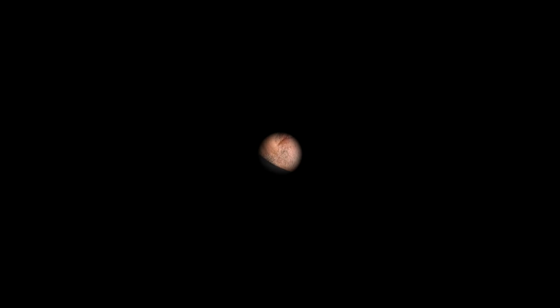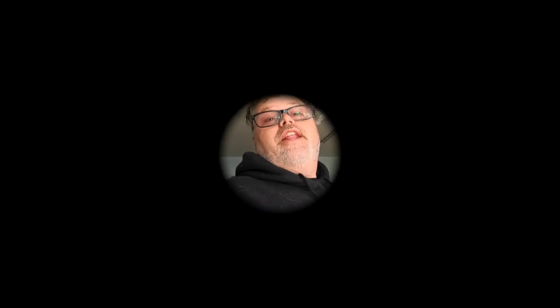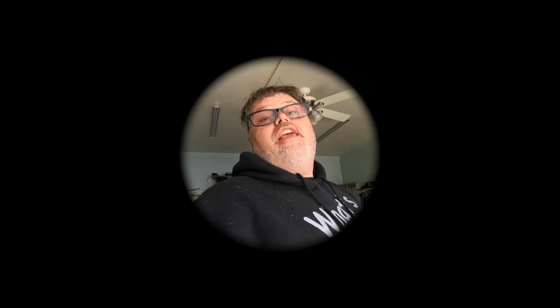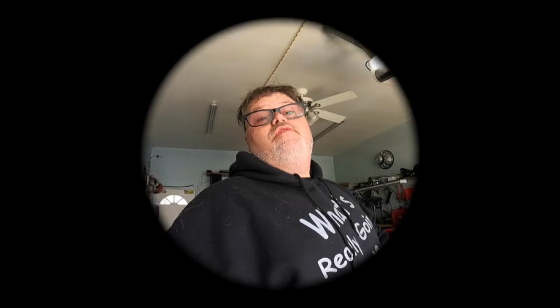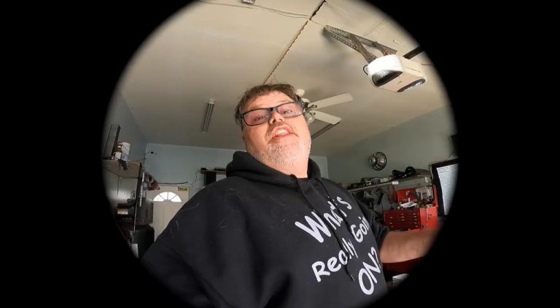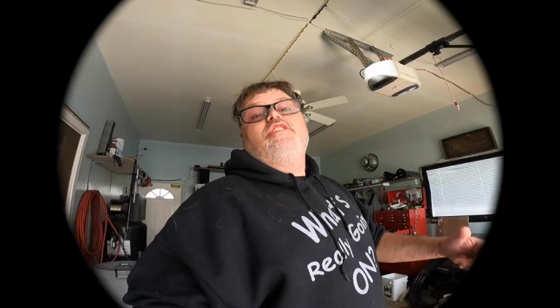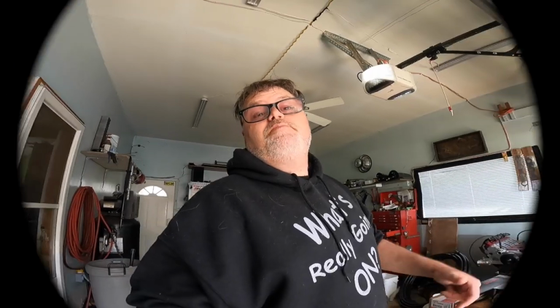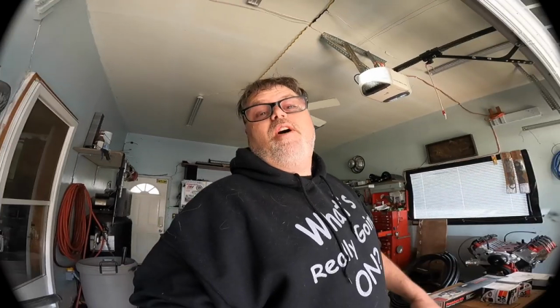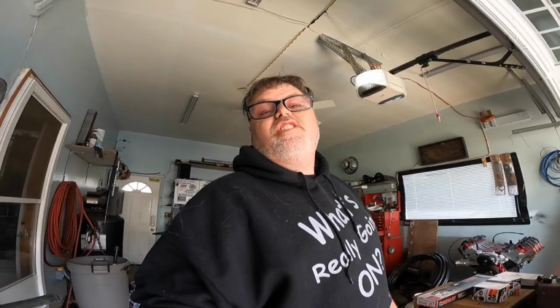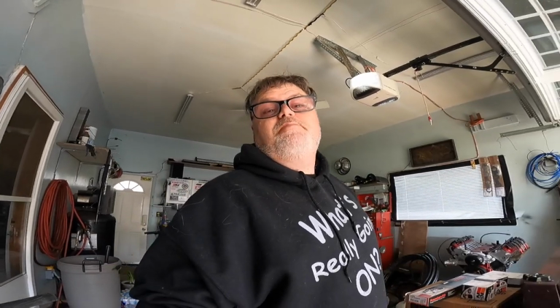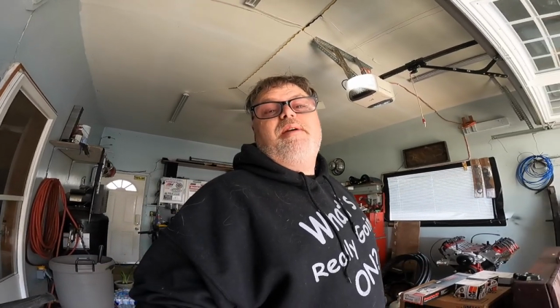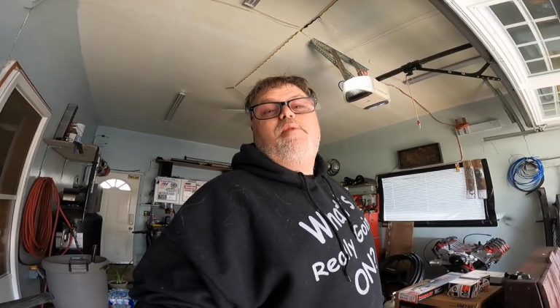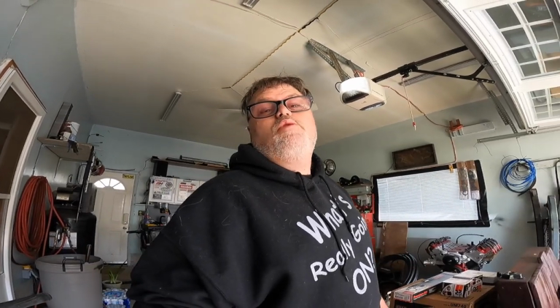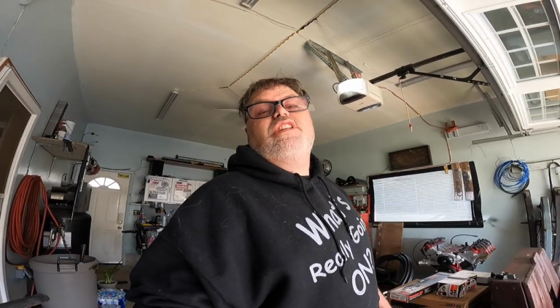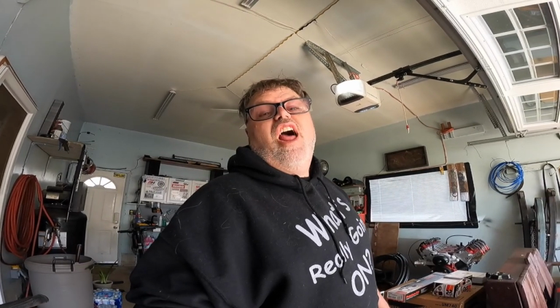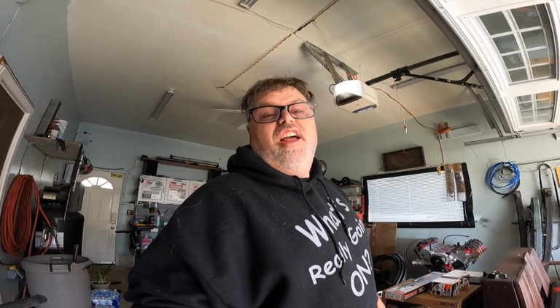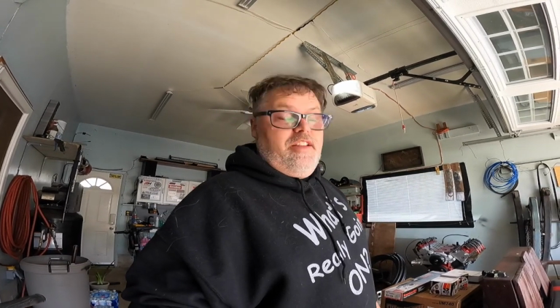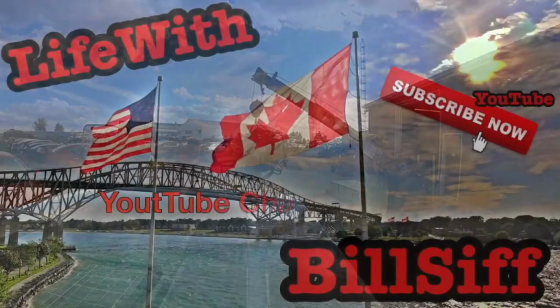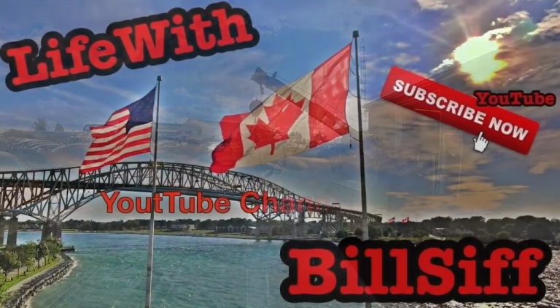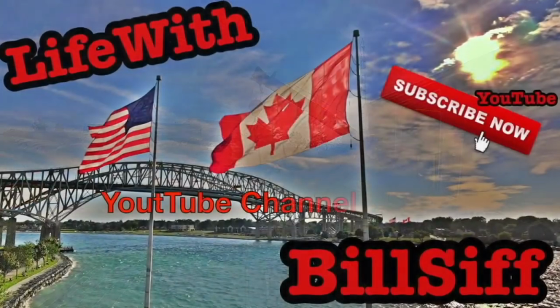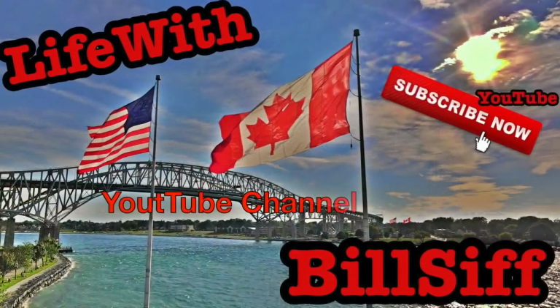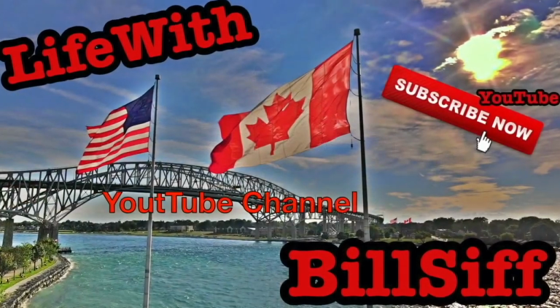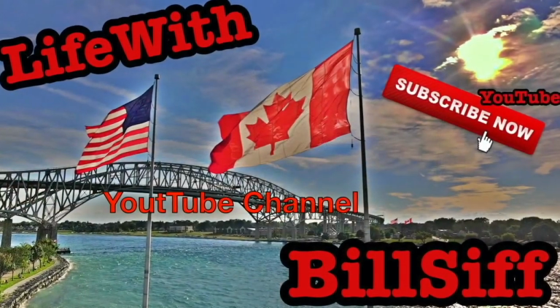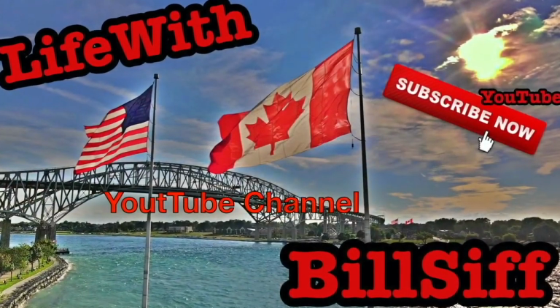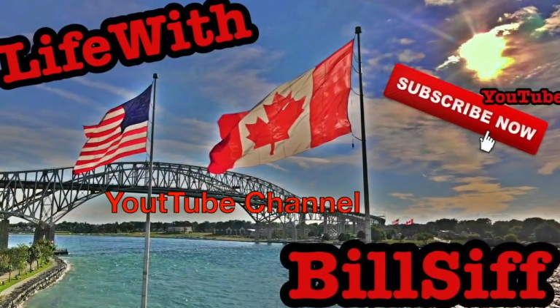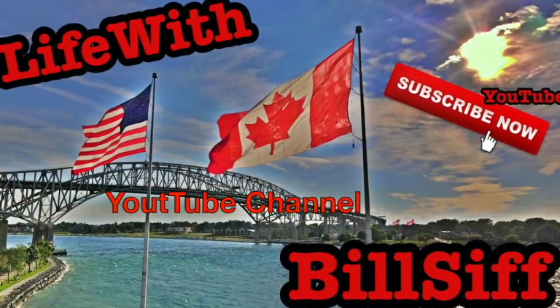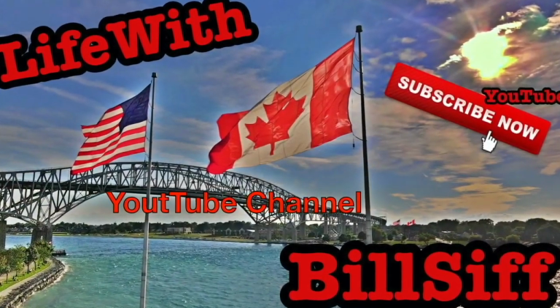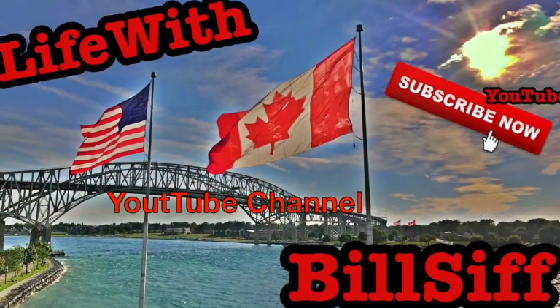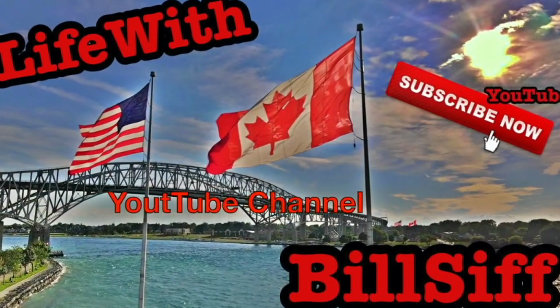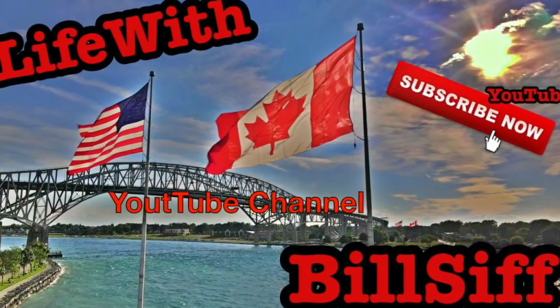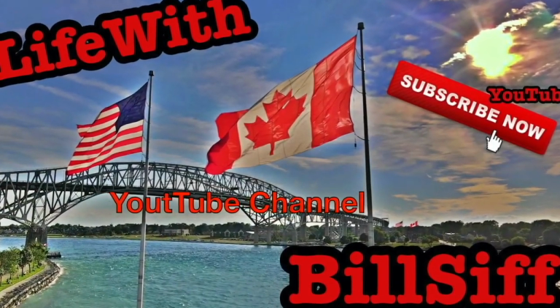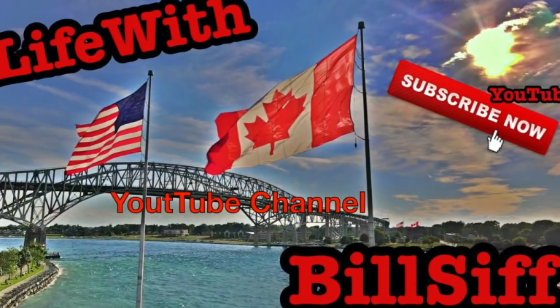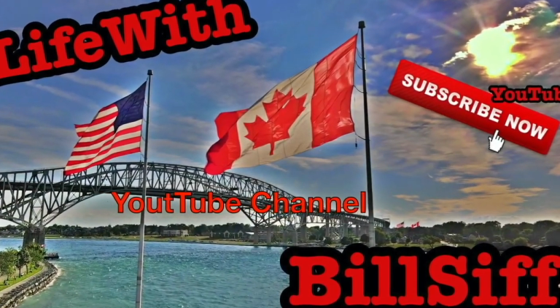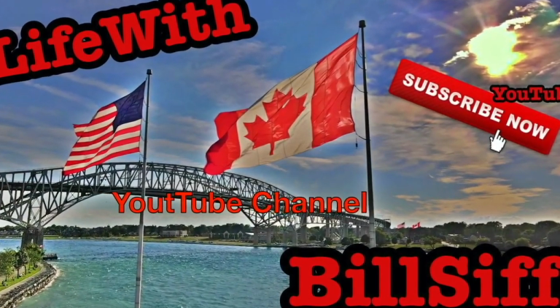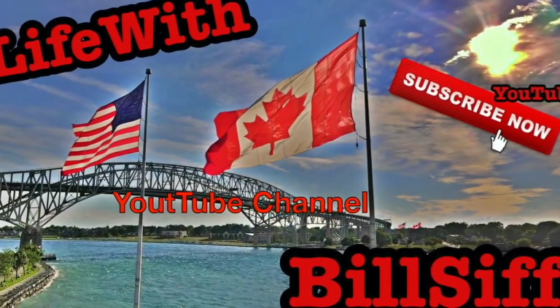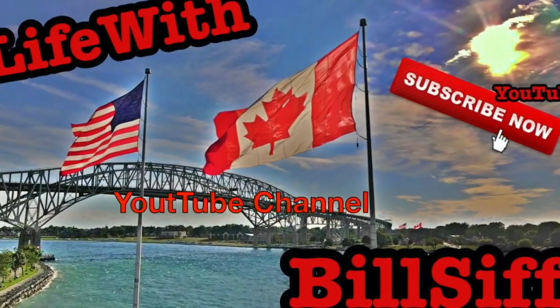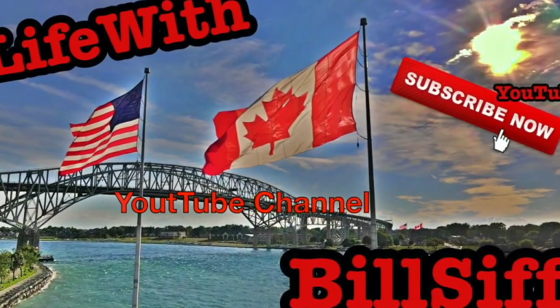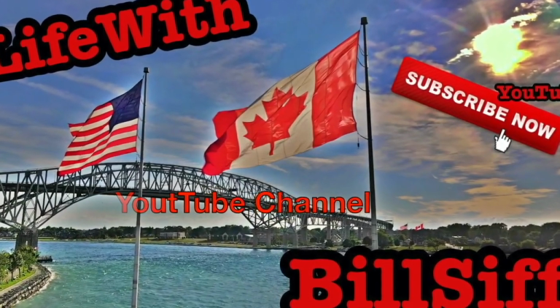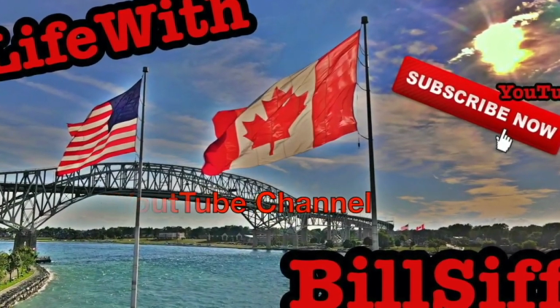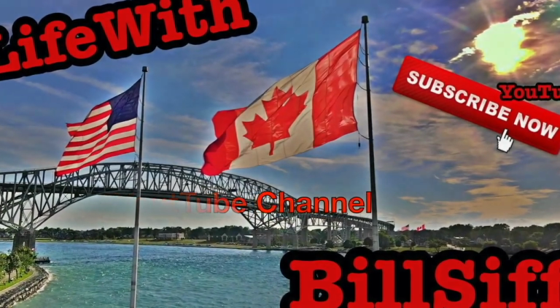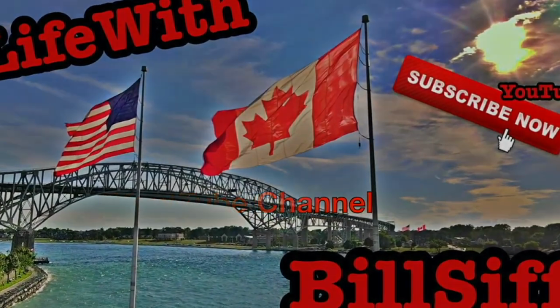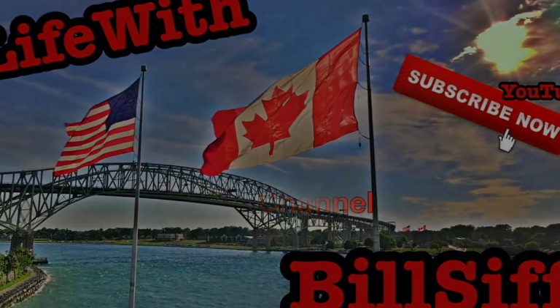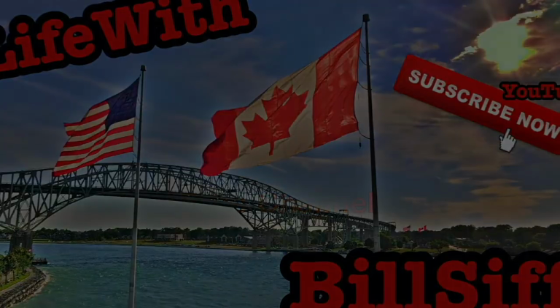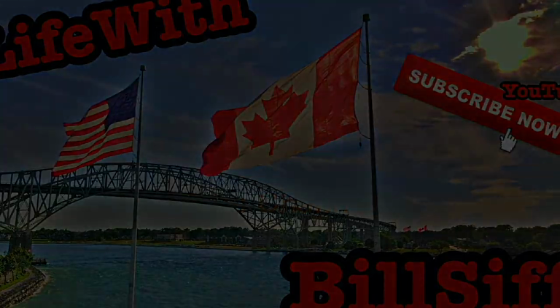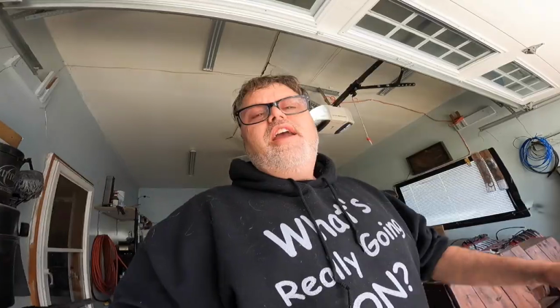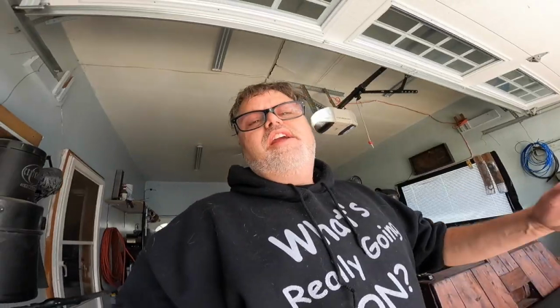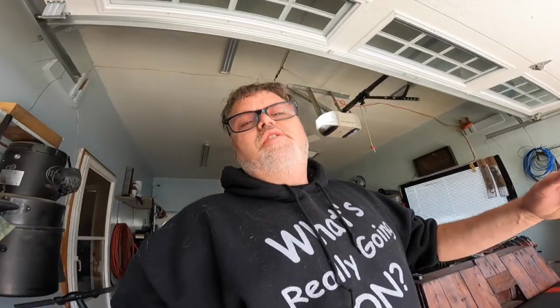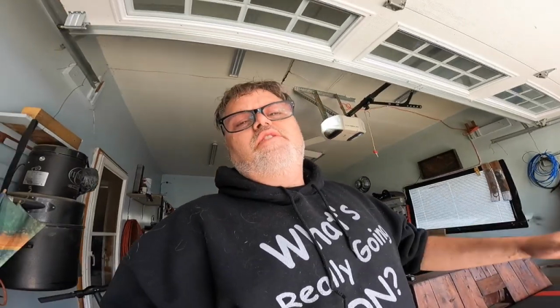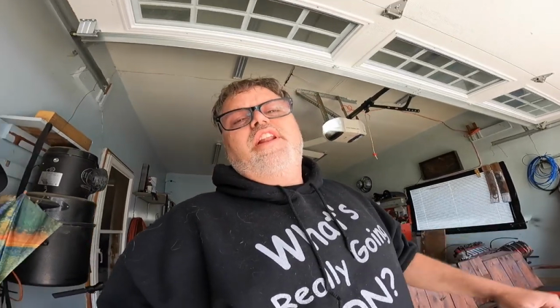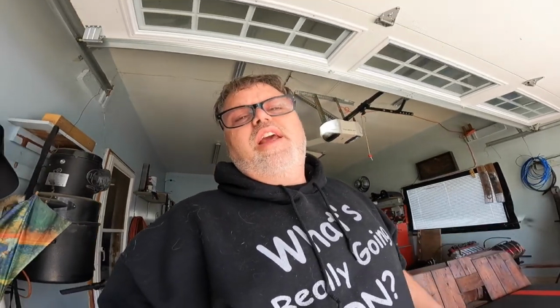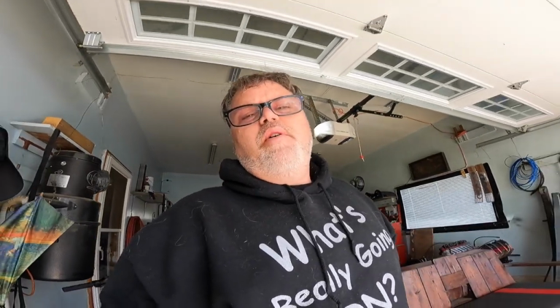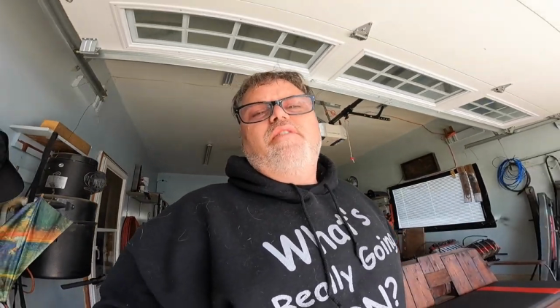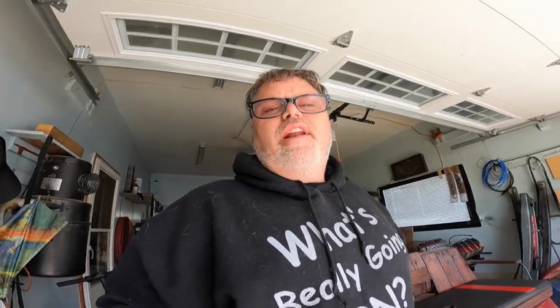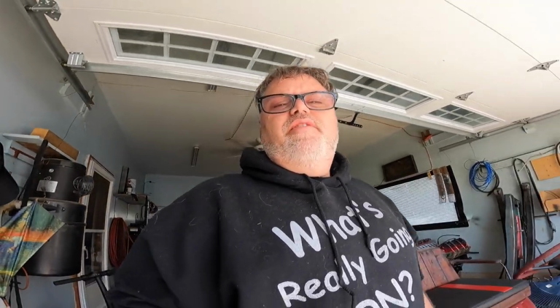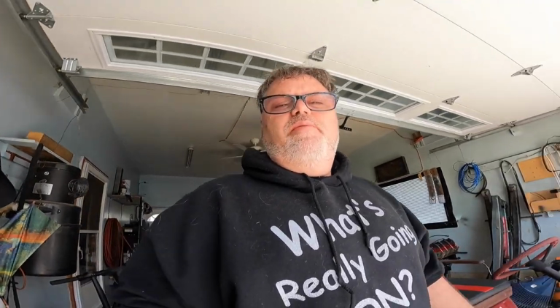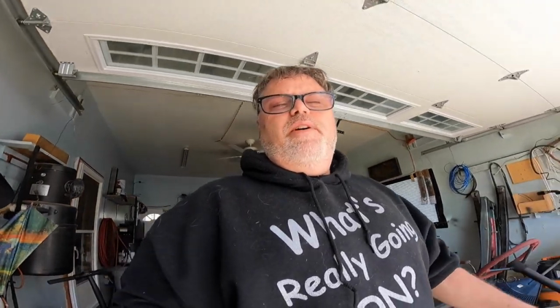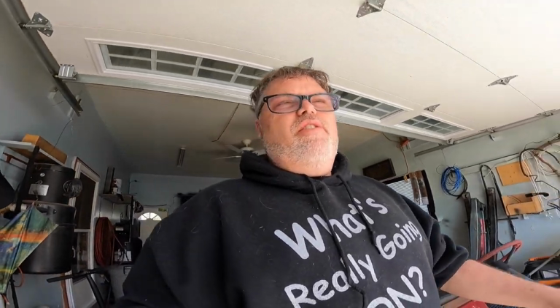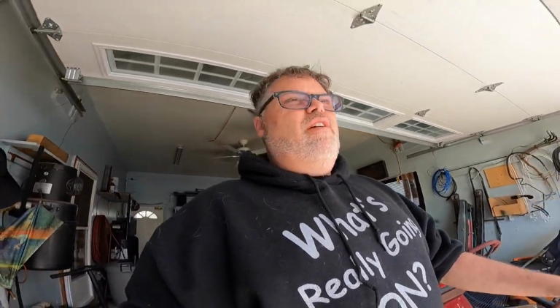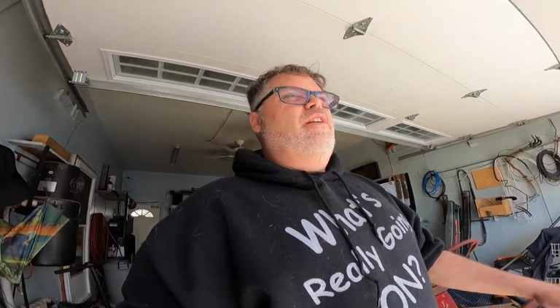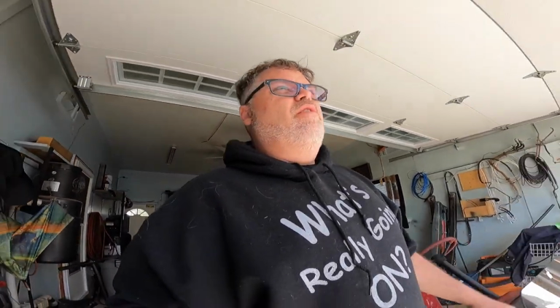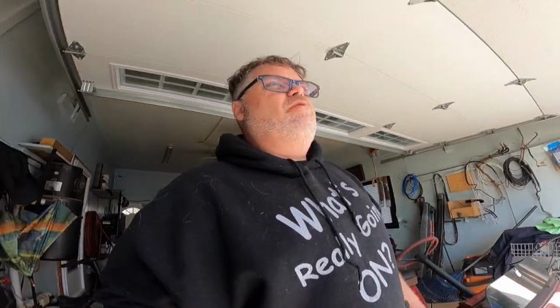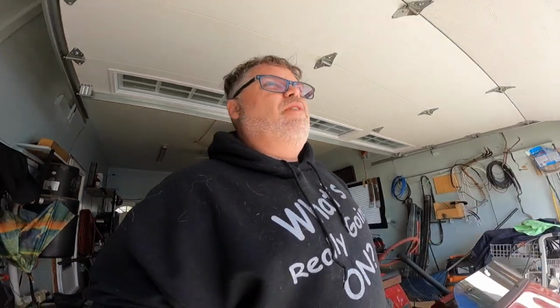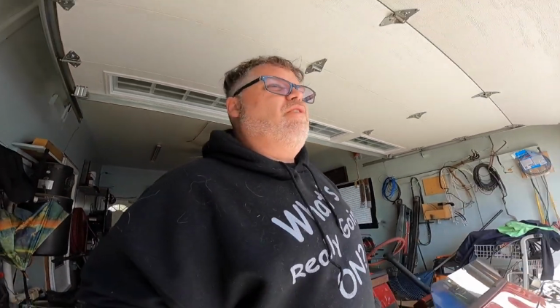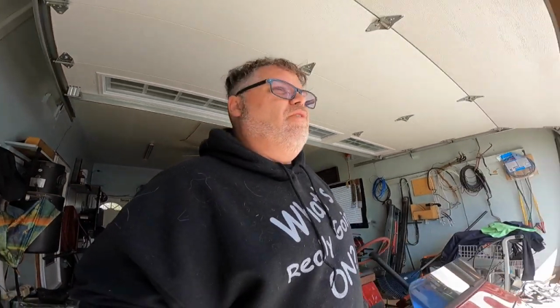Today's video is sponsored by Bozla. Welcome to Life with Bilsa's YouTube channel. How are you doing today? Welcome to Life with Bilsa. I'm your host Bilsa.